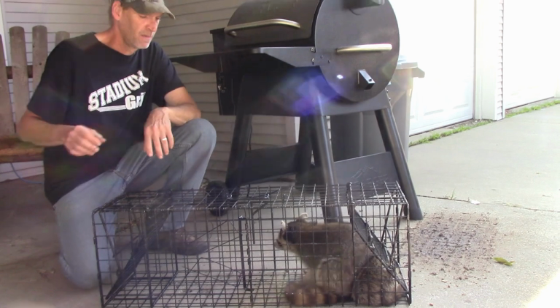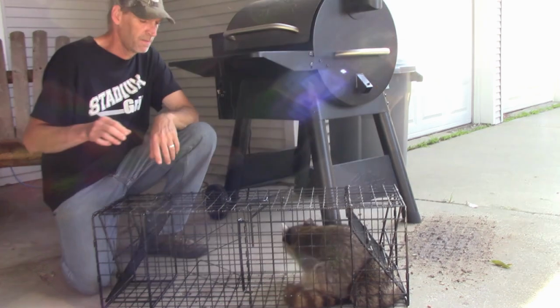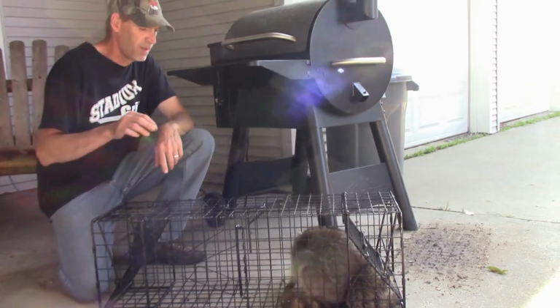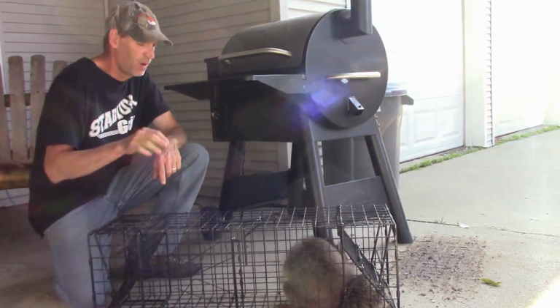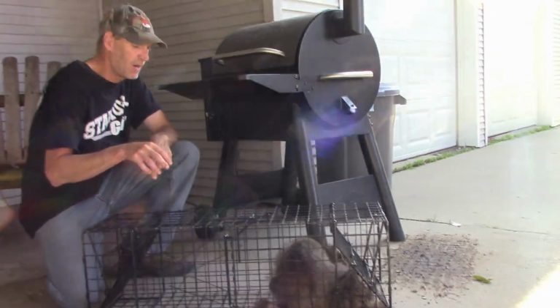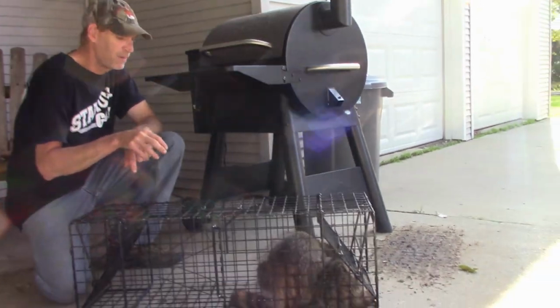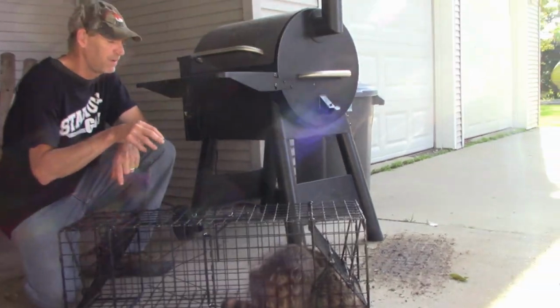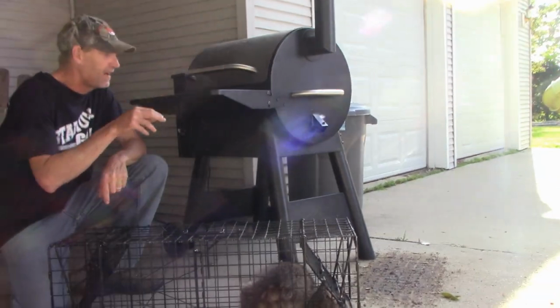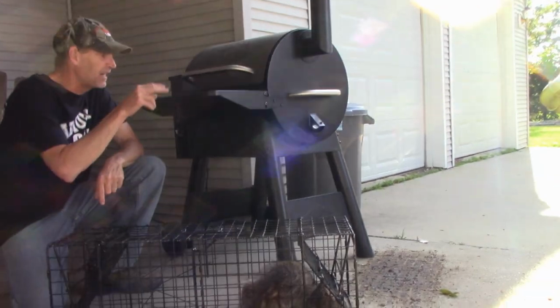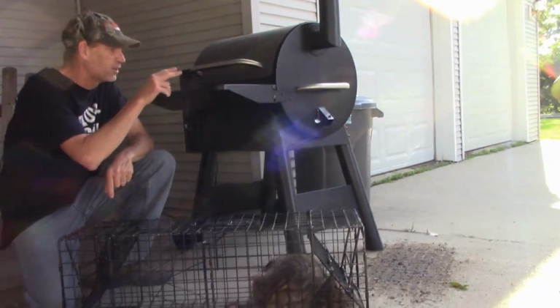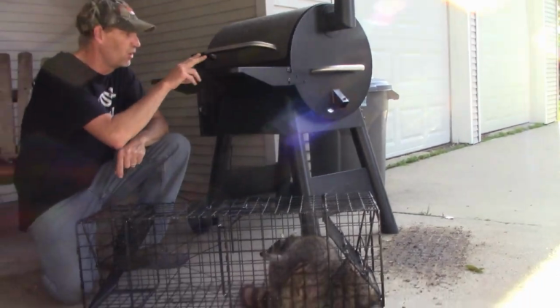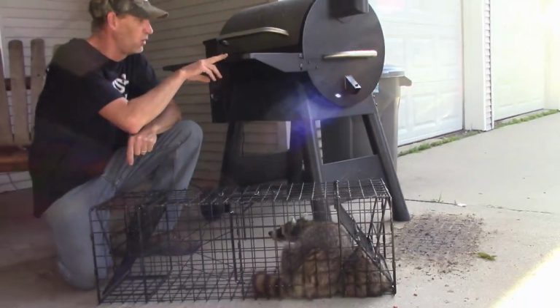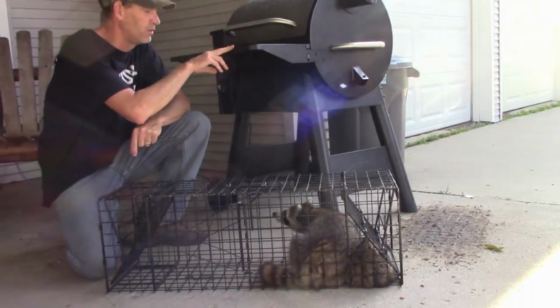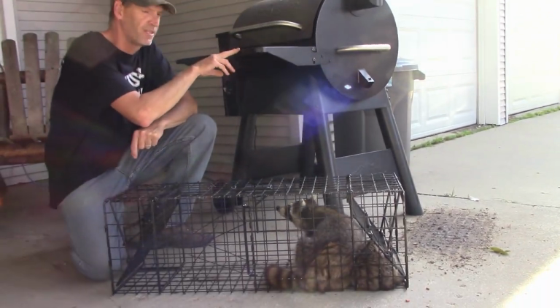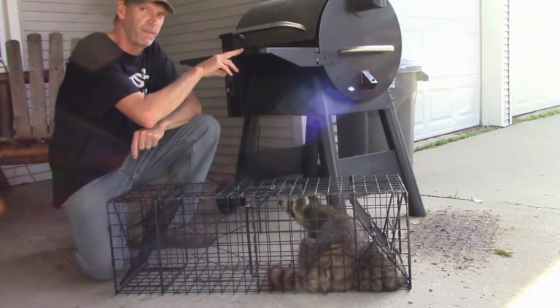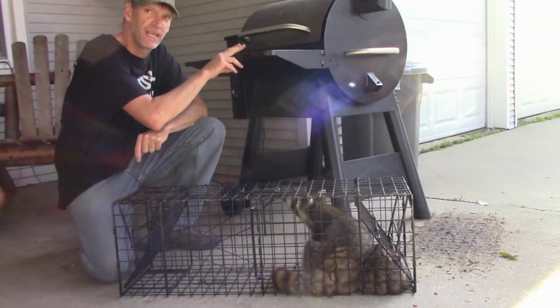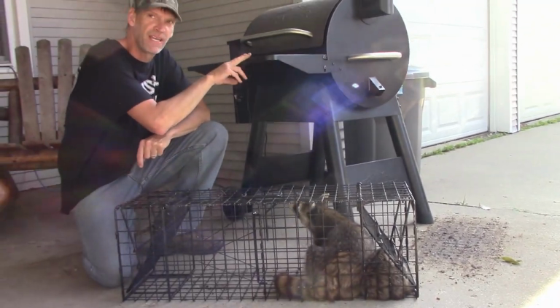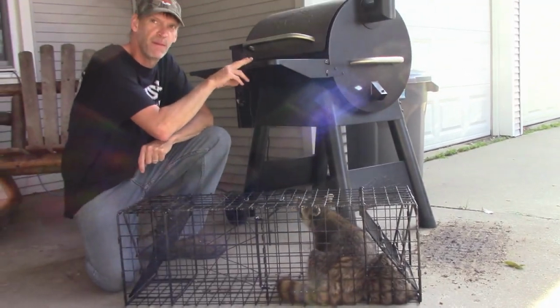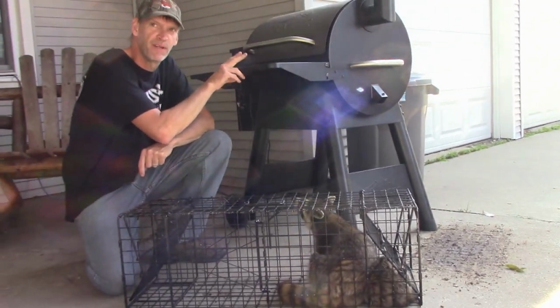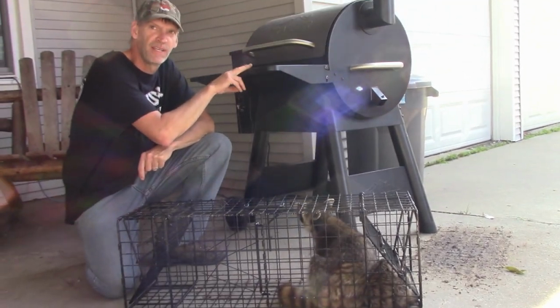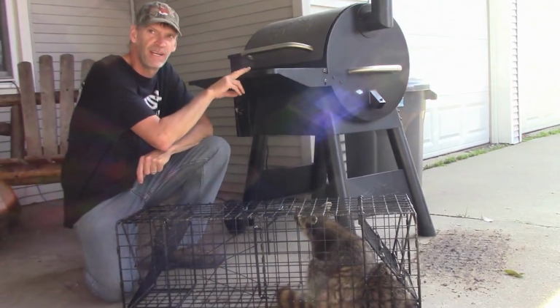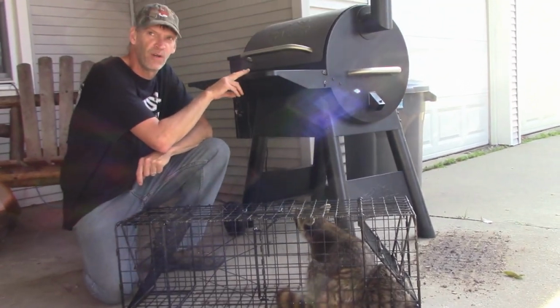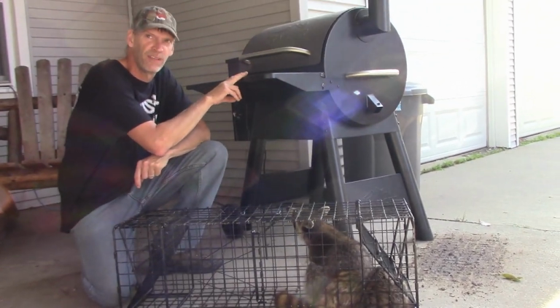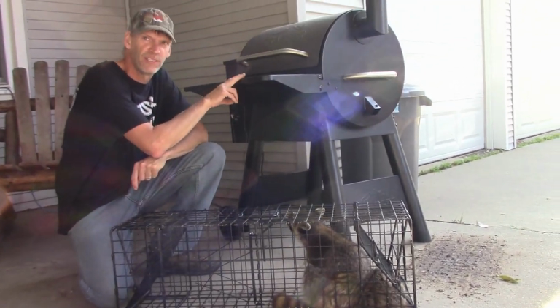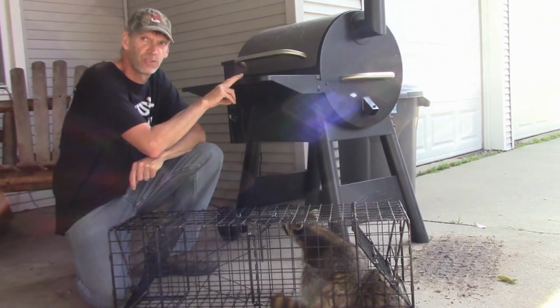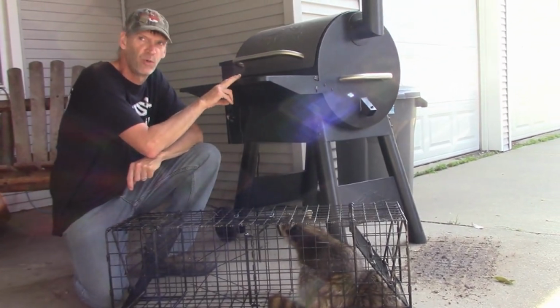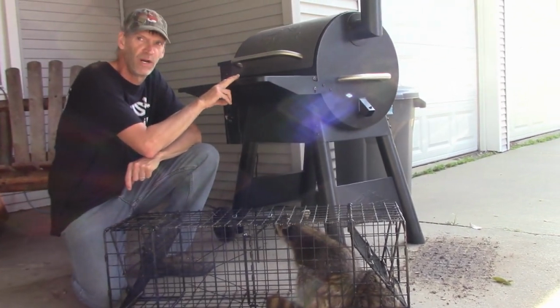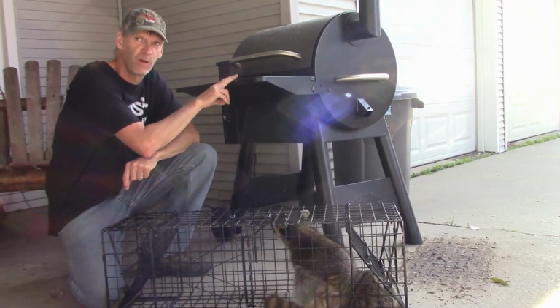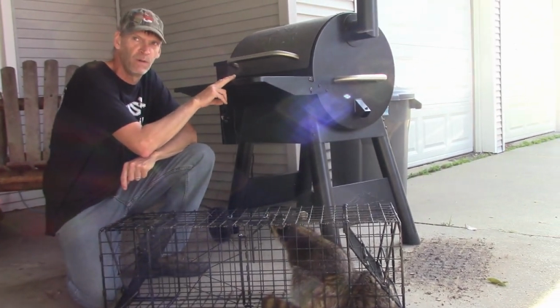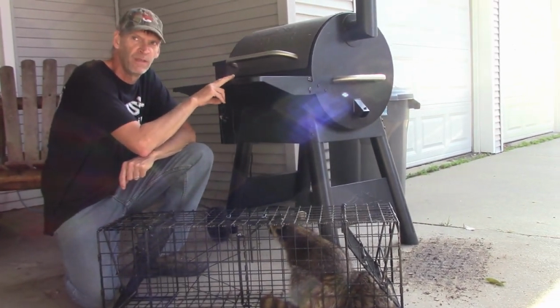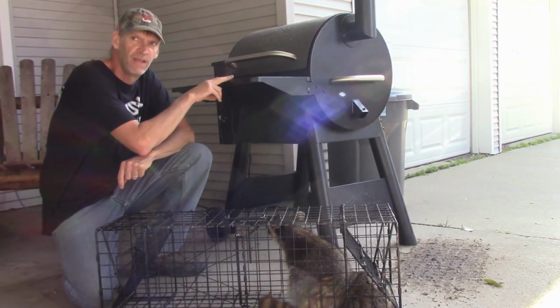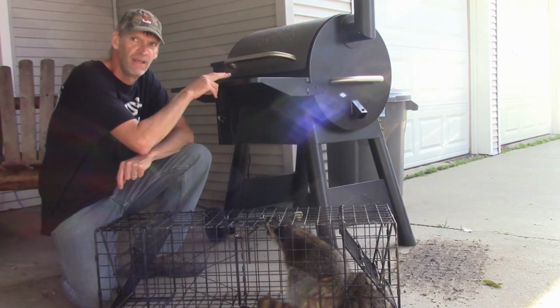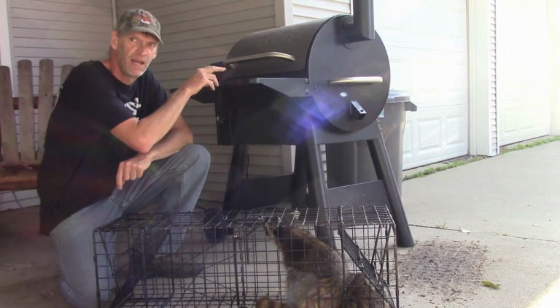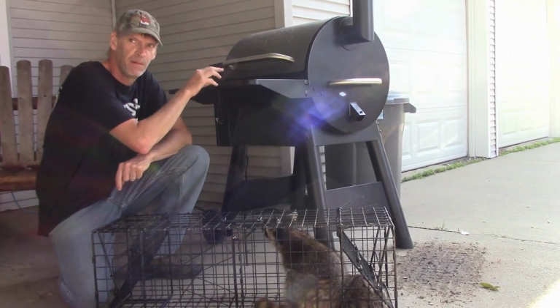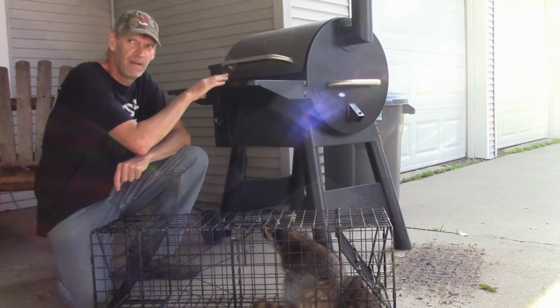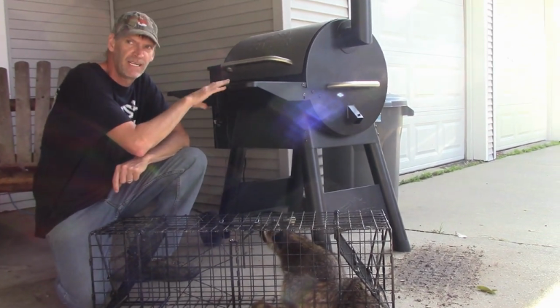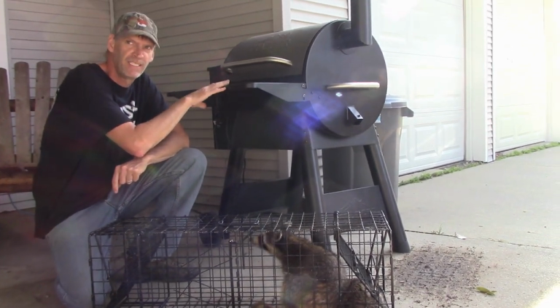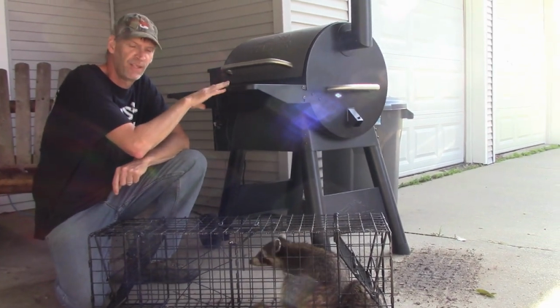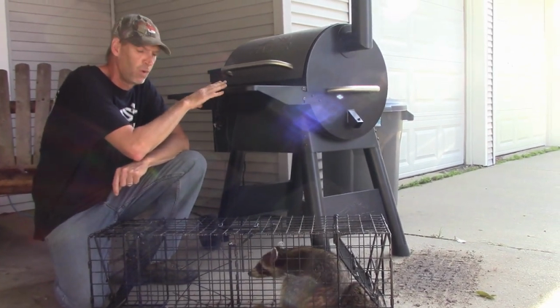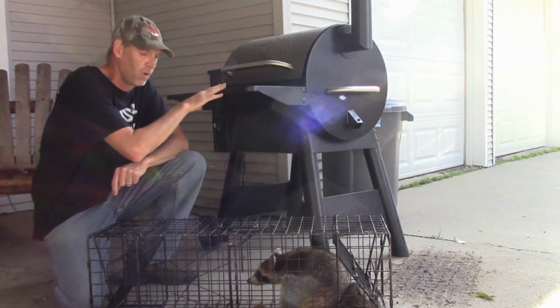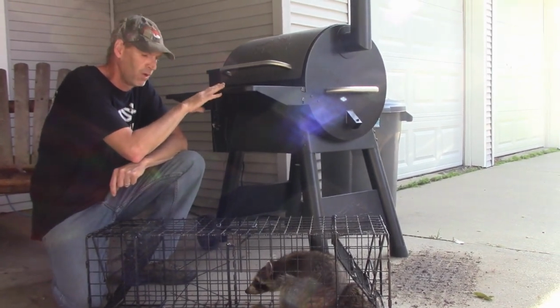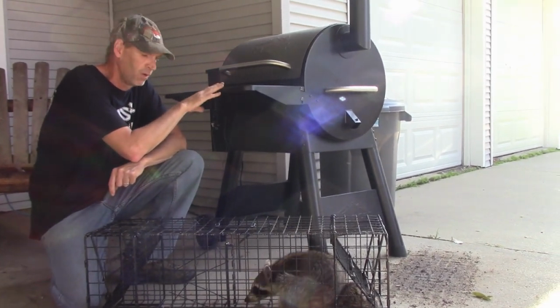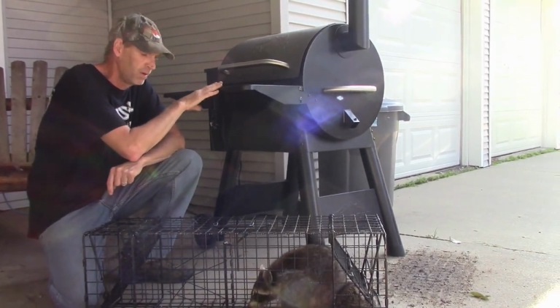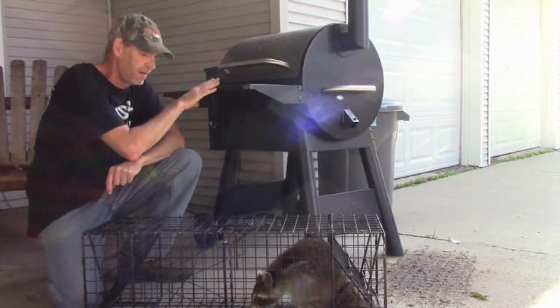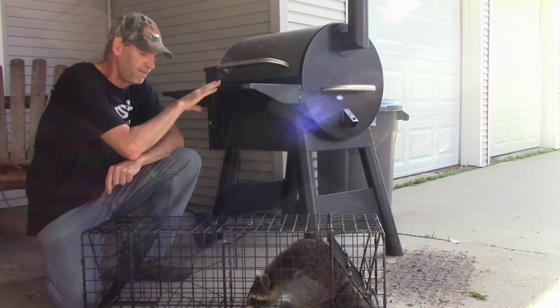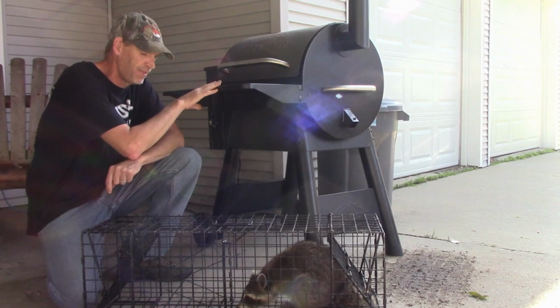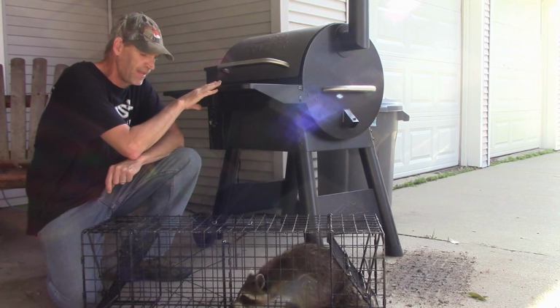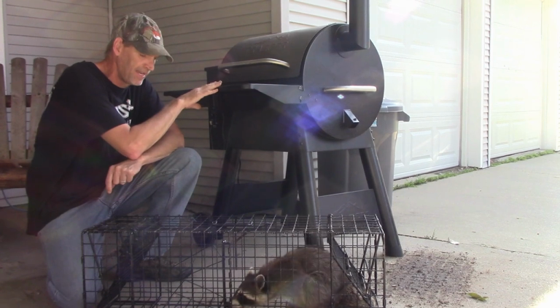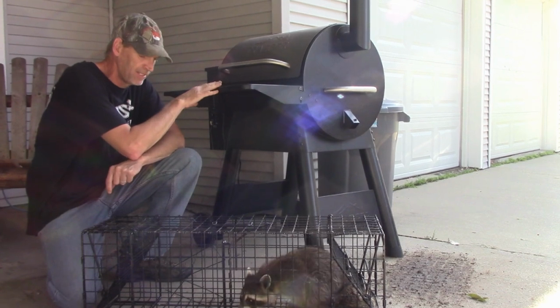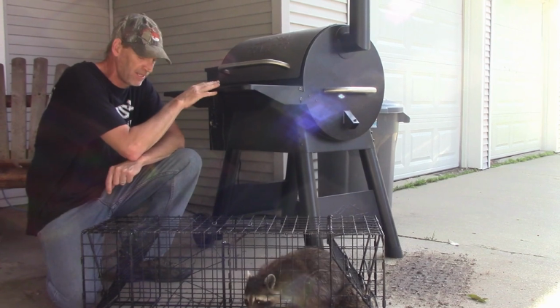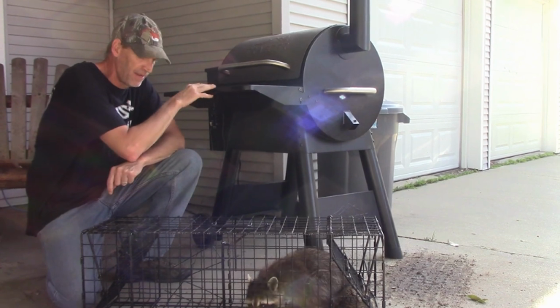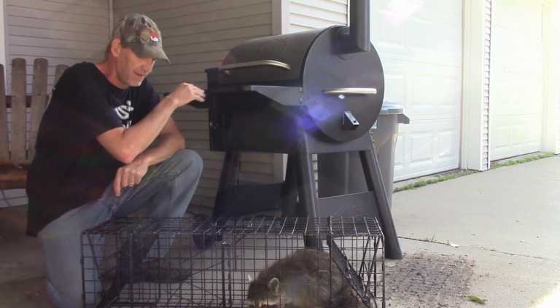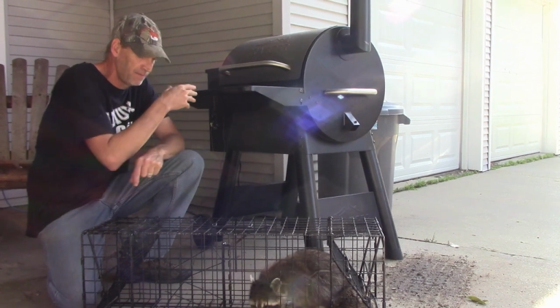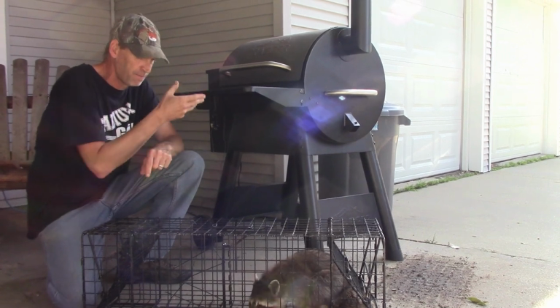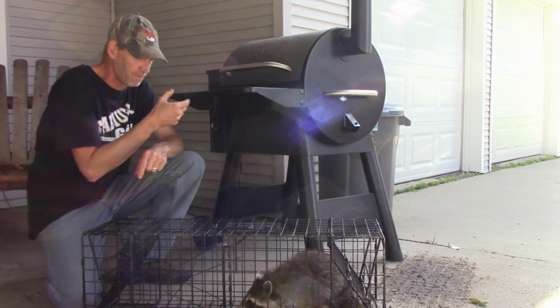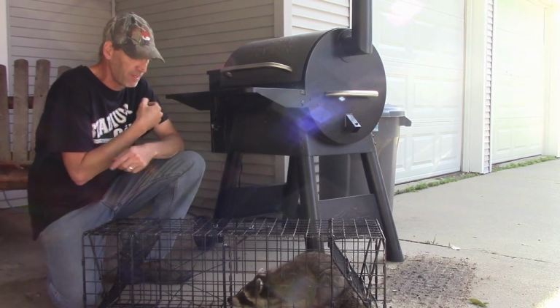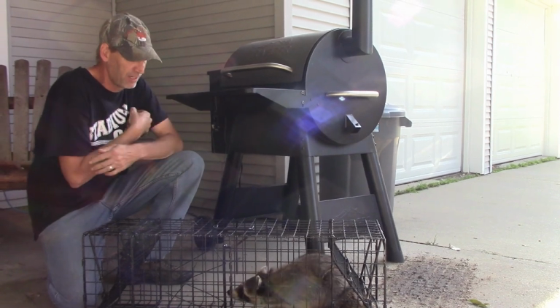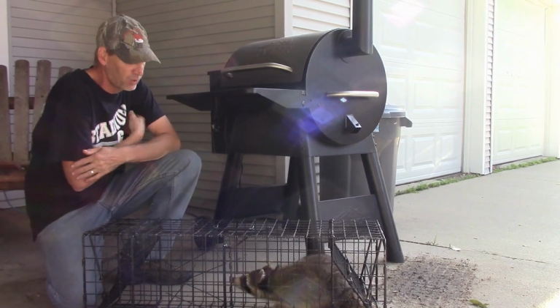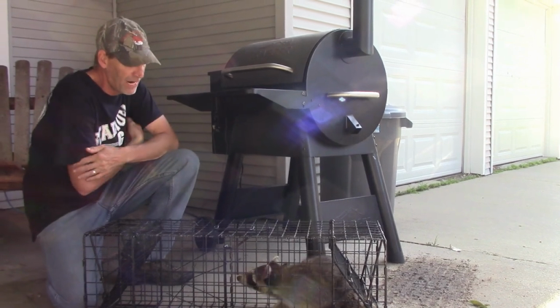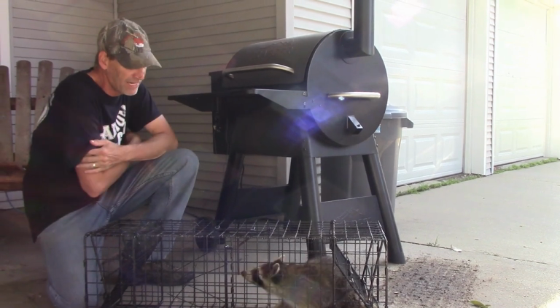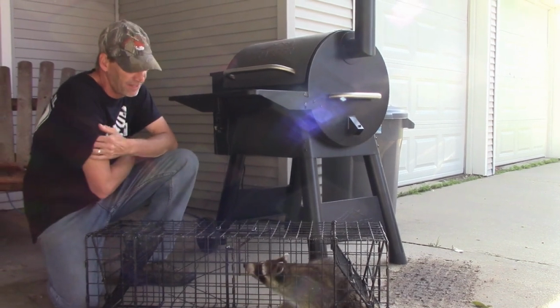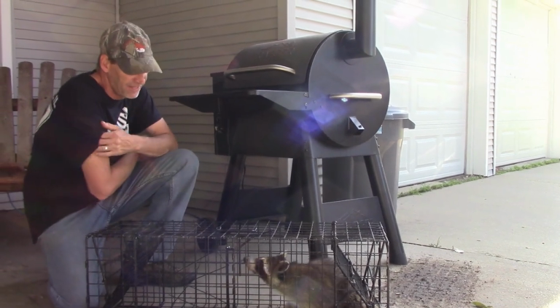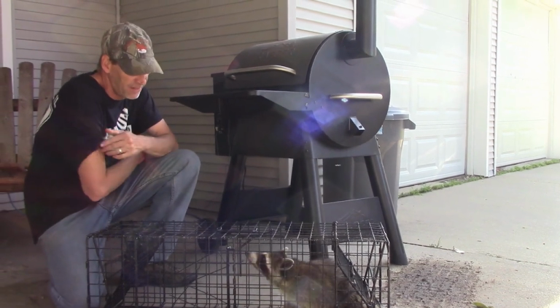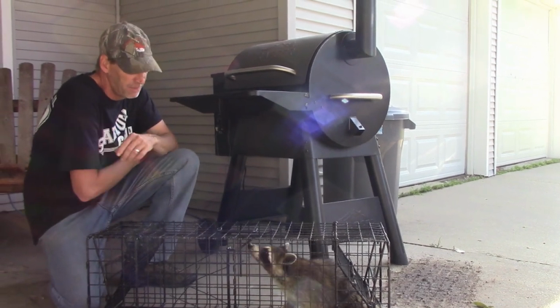Alright, we've had coons. They've been coming and getting on this grill. Imagine the oil and everything has attracted them.